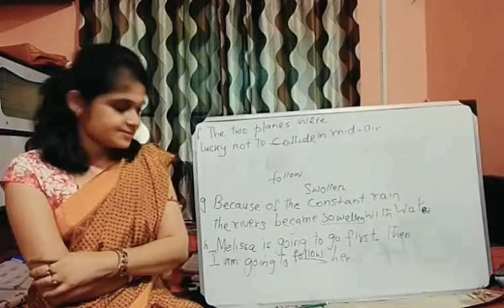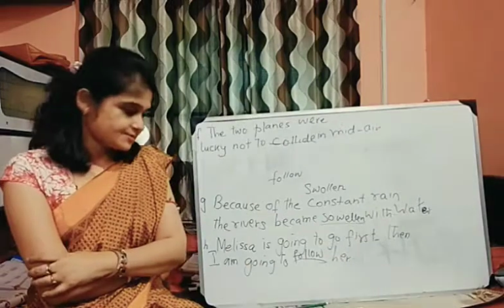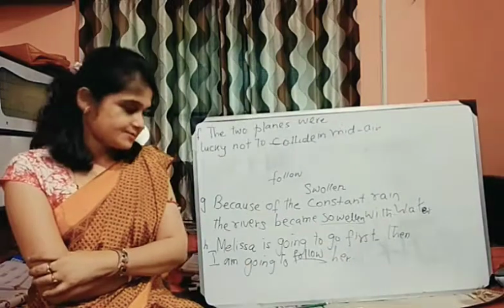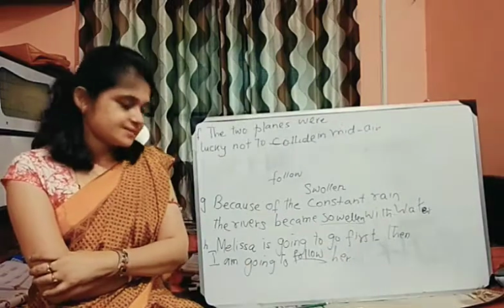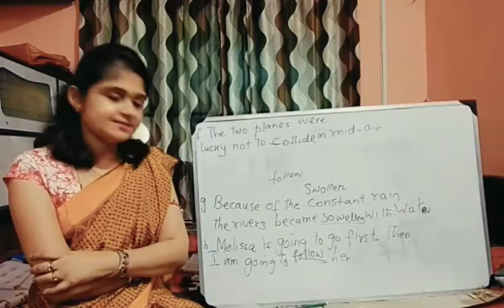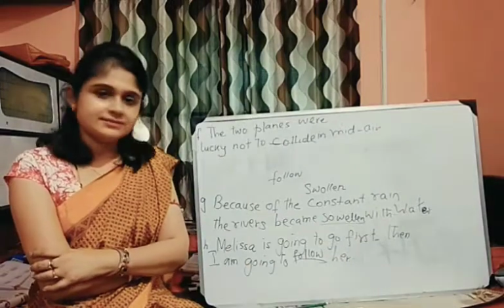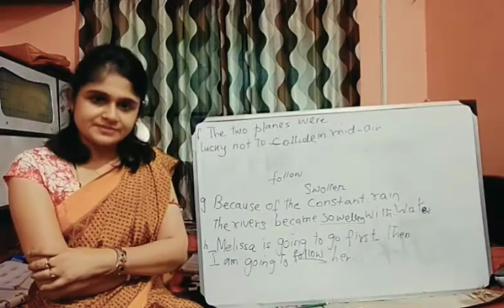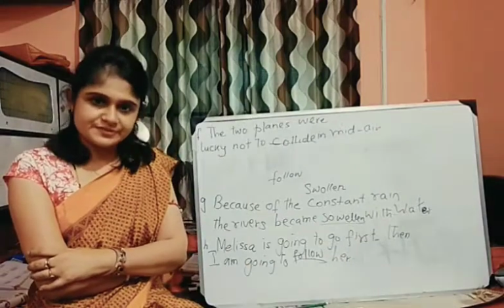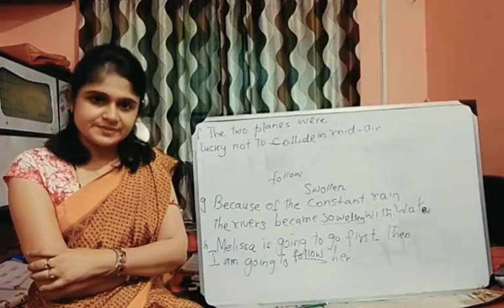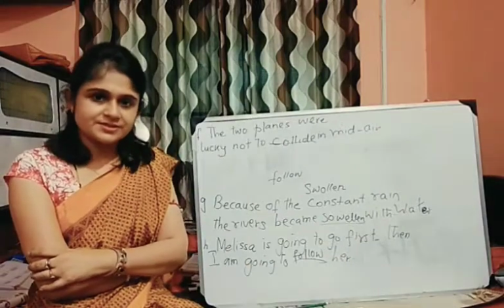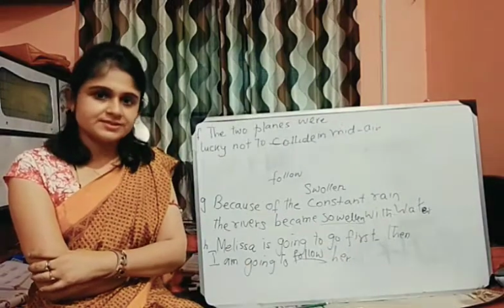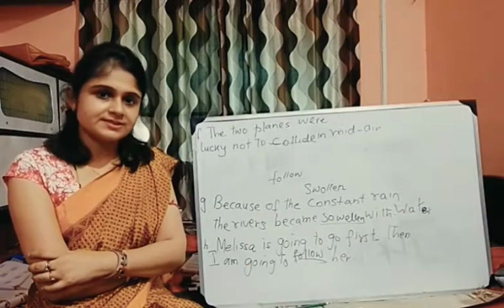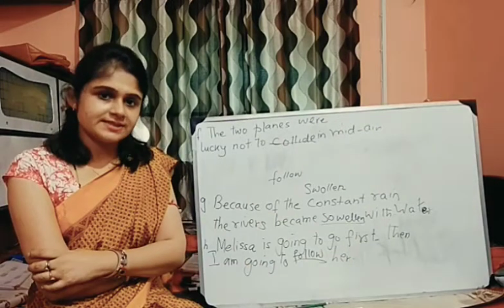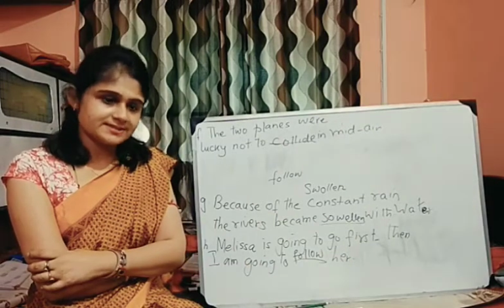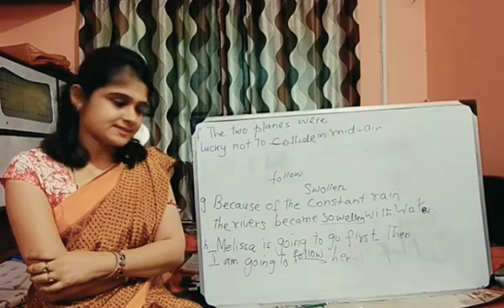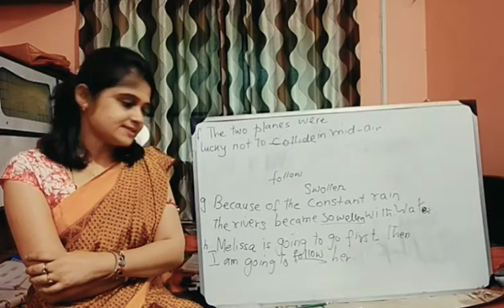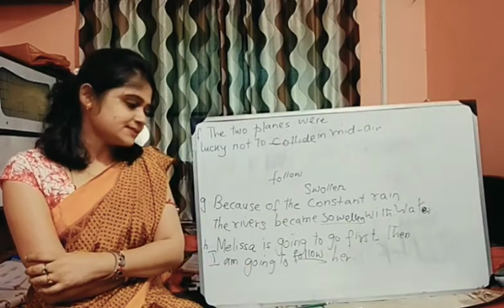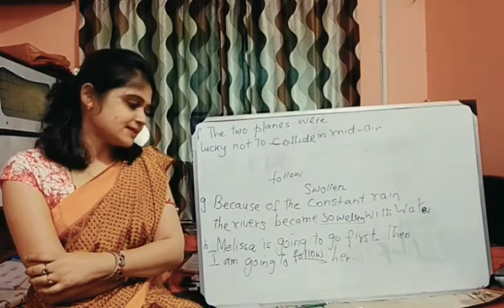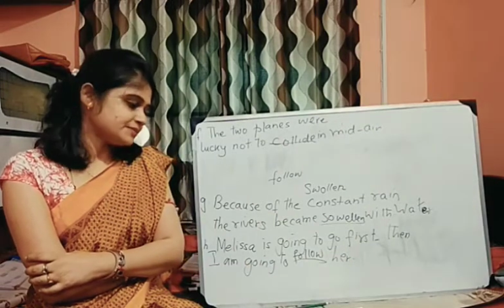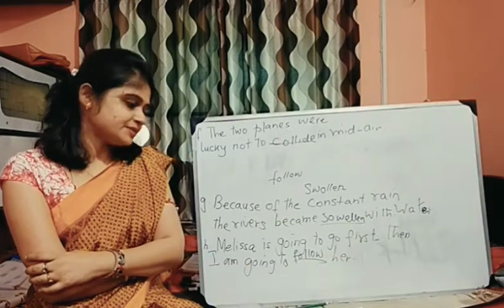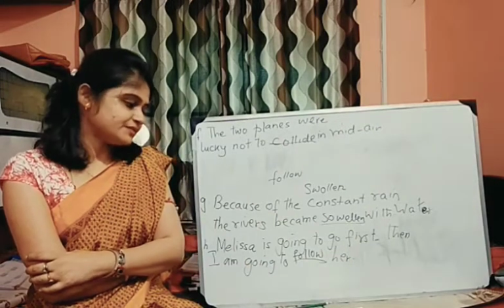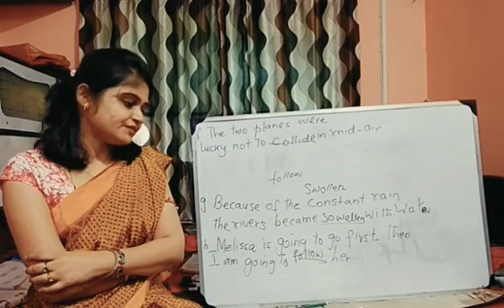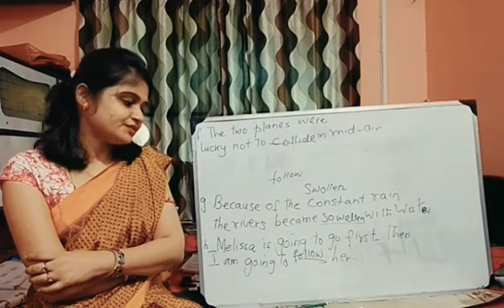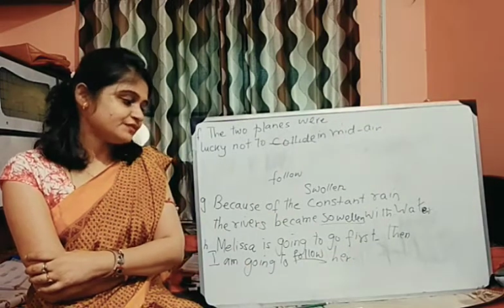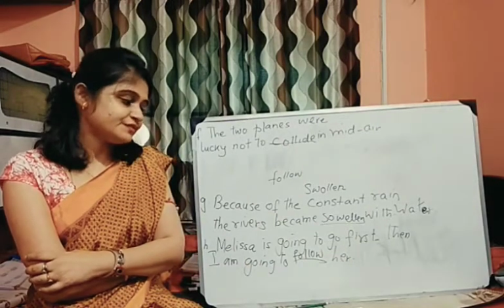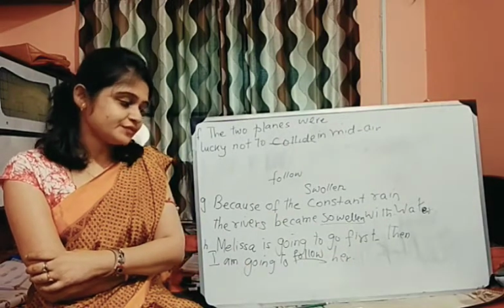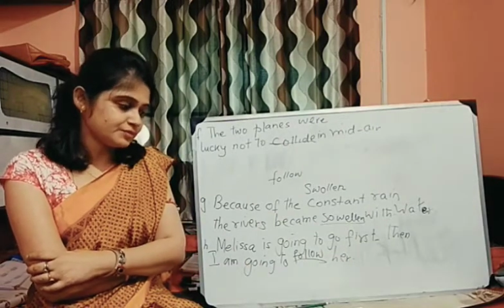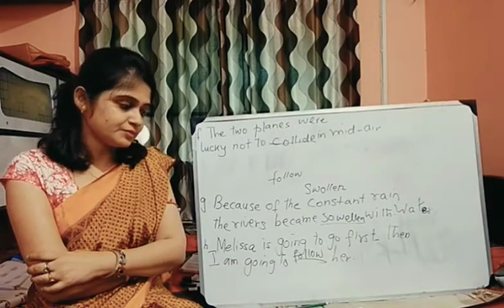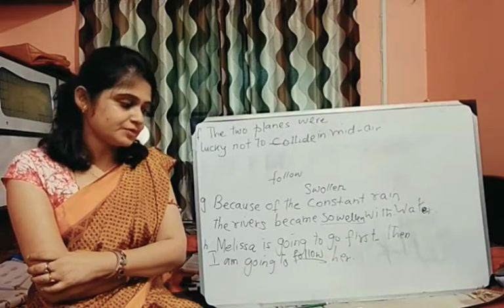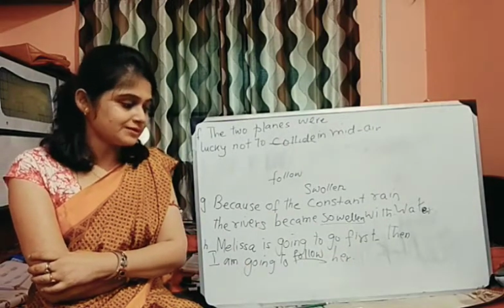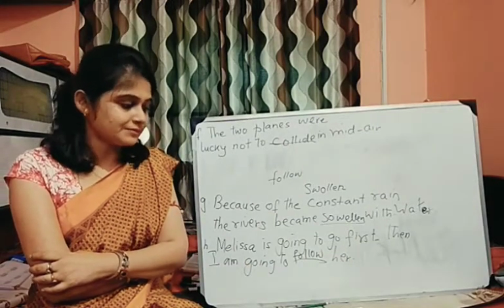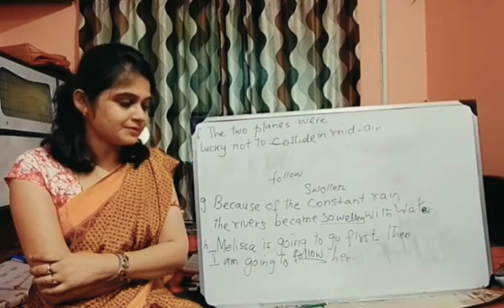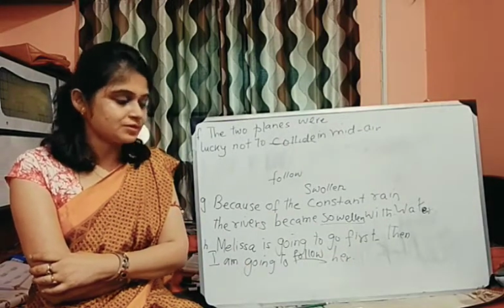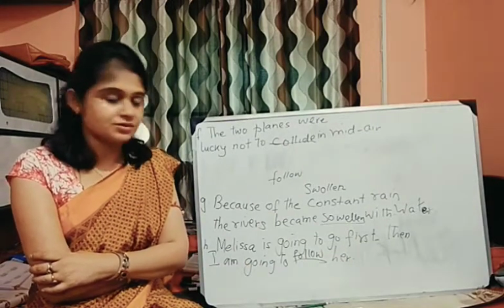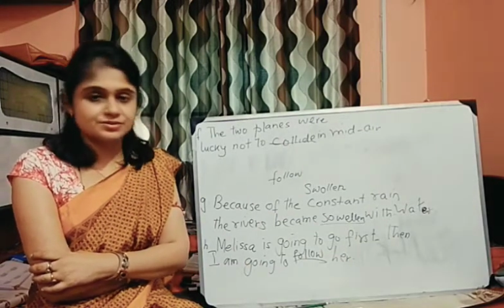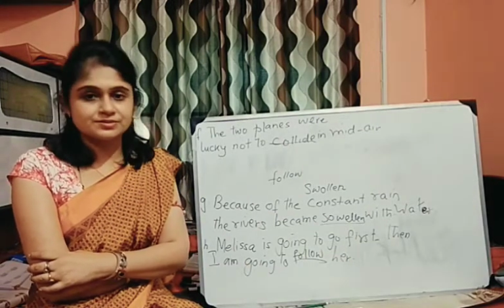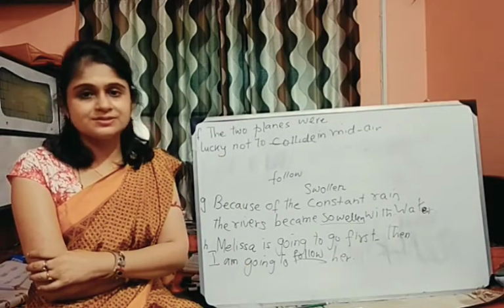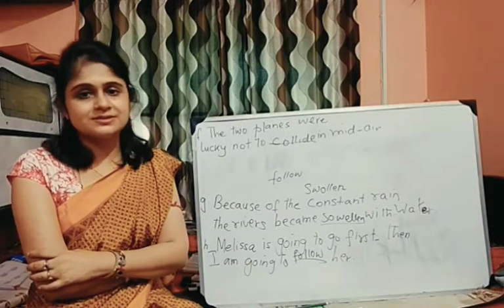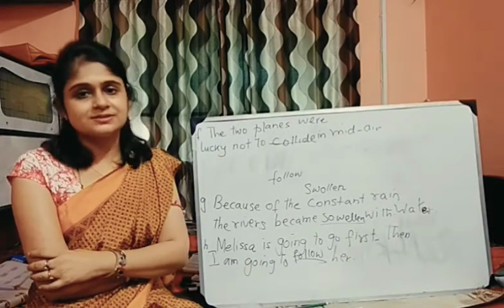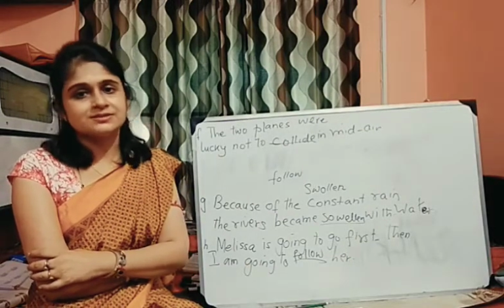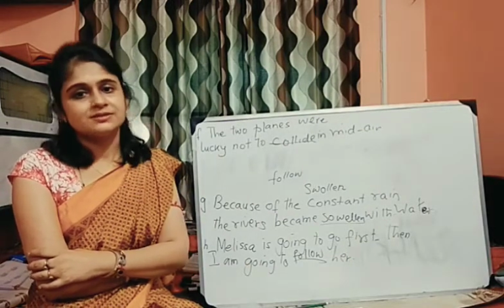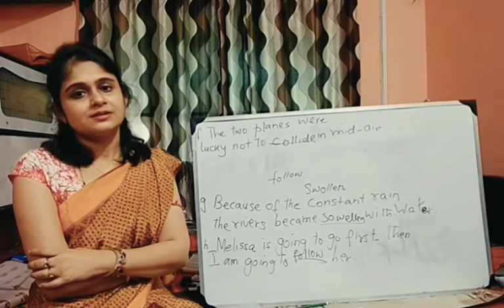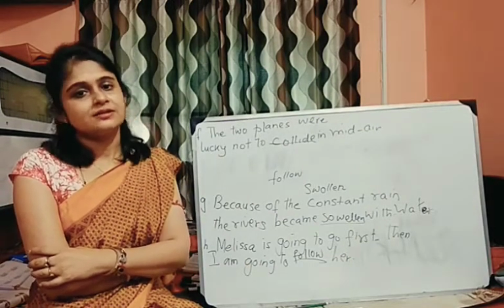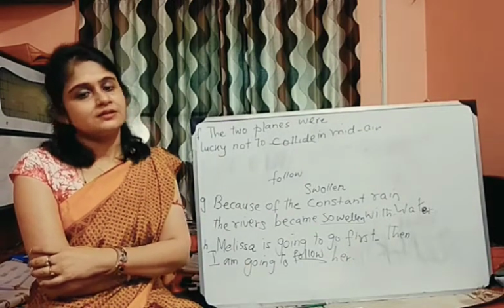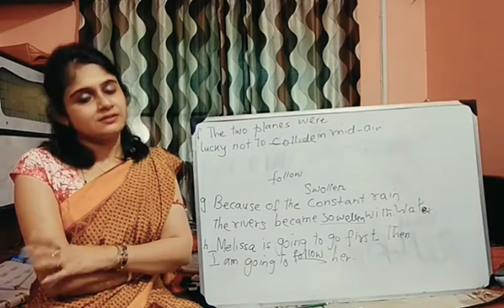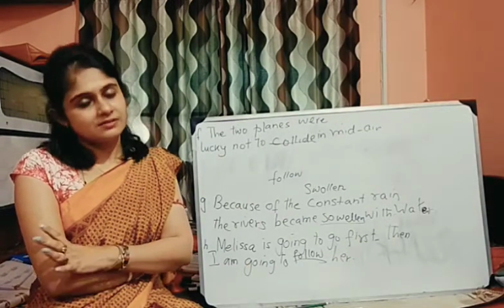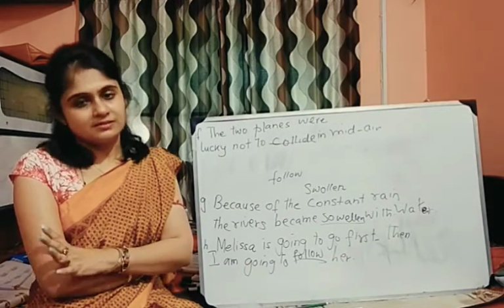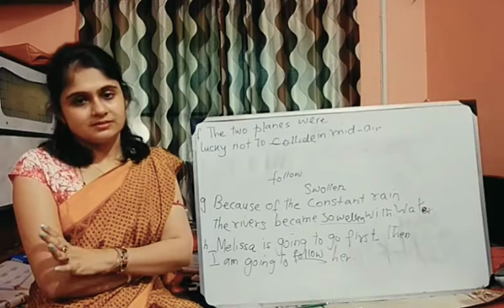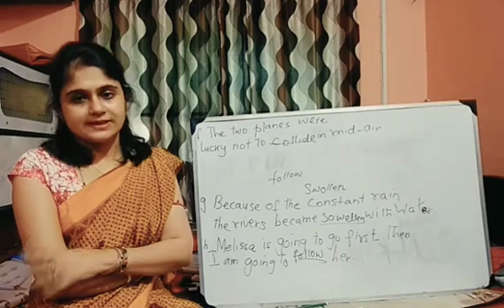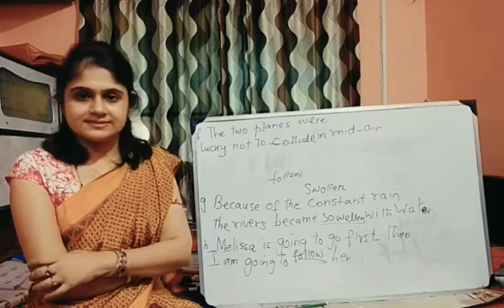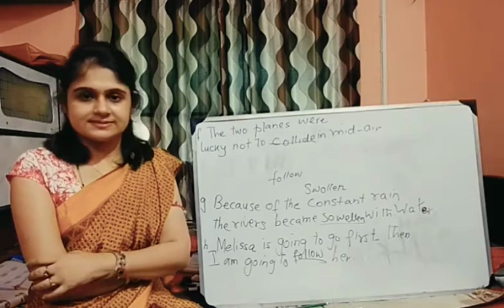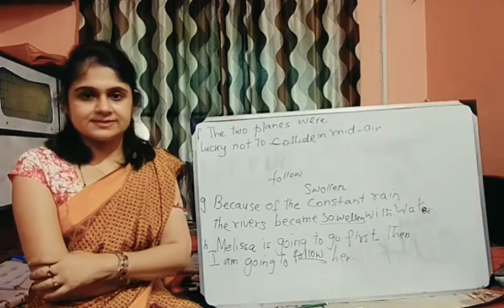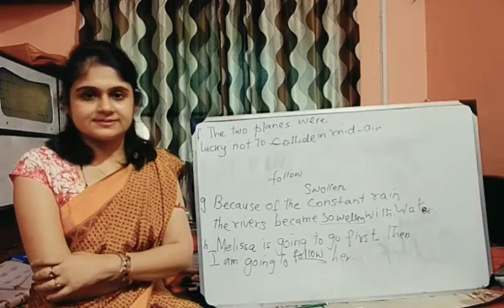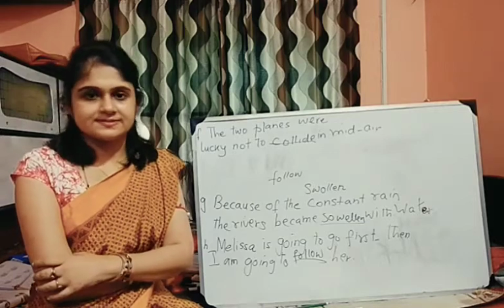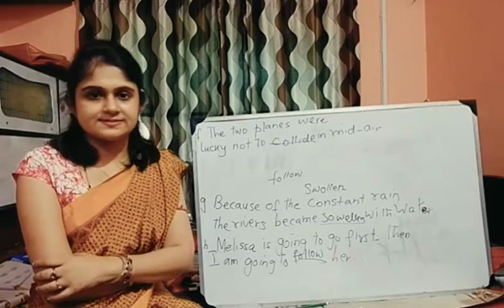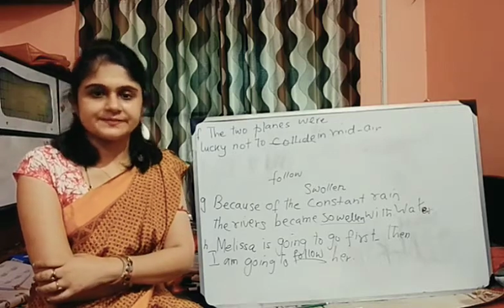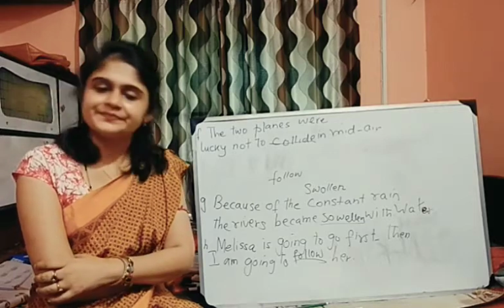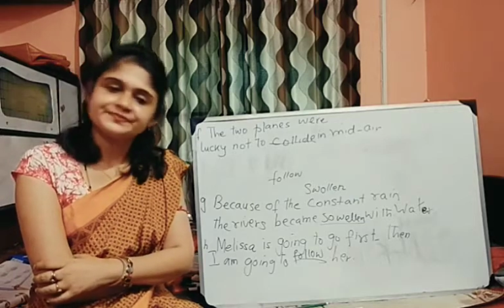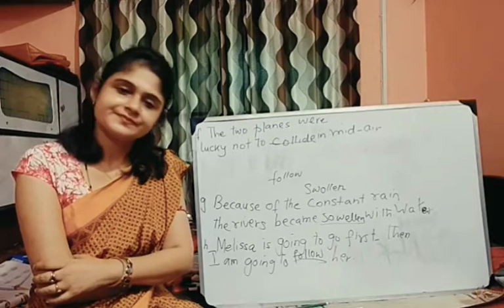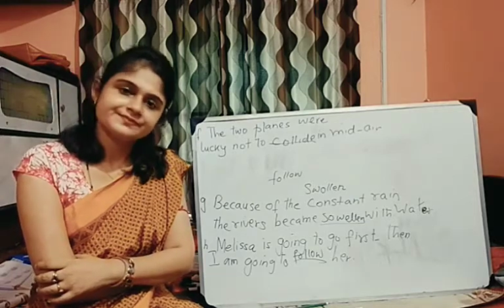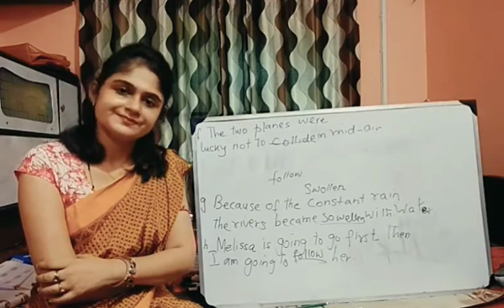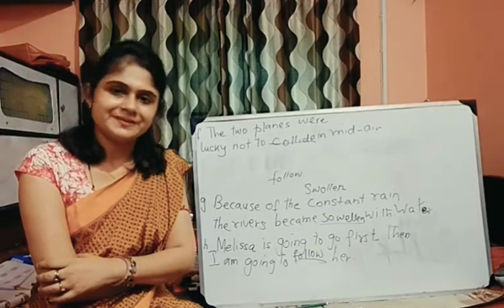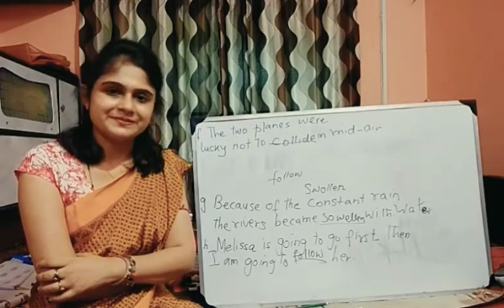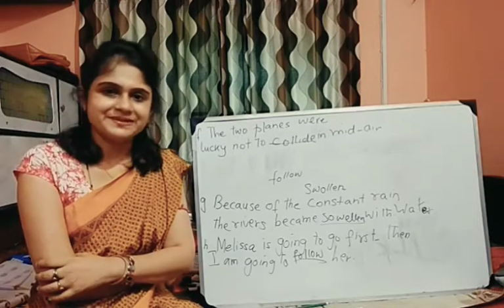So, today till this much. In the next class, I will be giving you a few more double consonant exercises. Bye-bye.